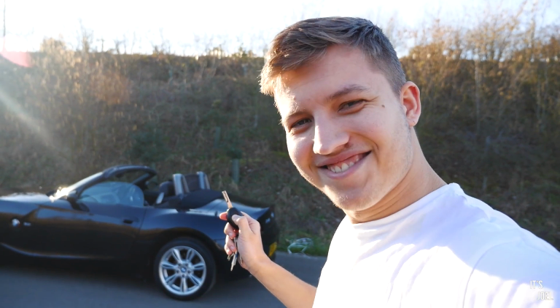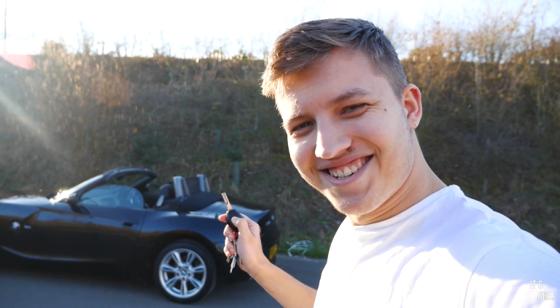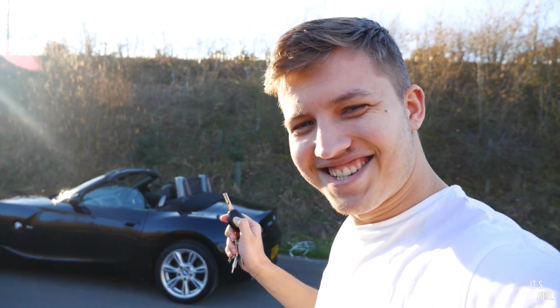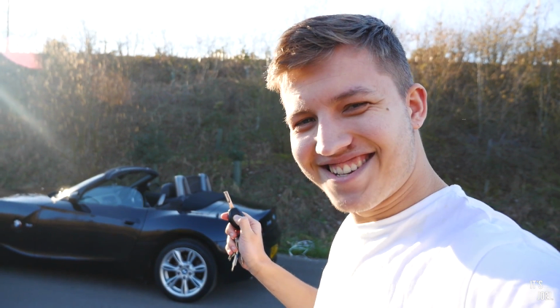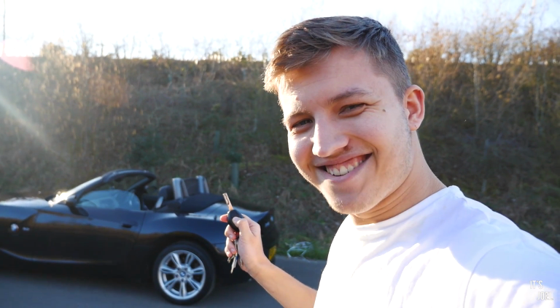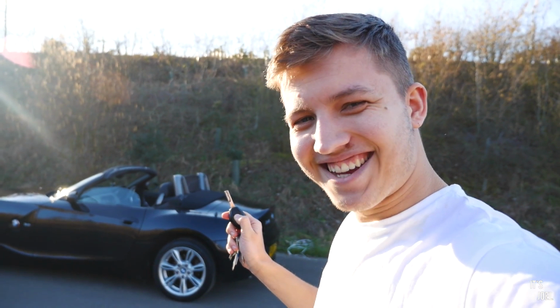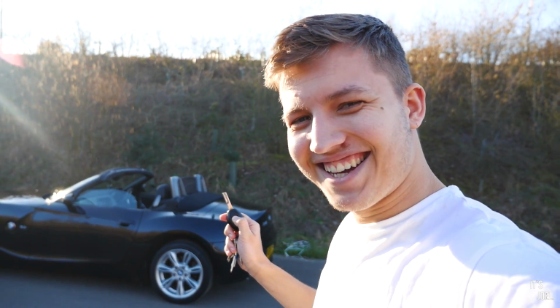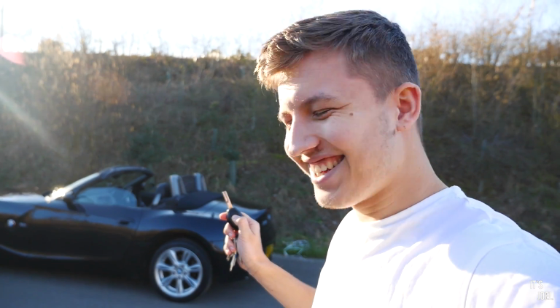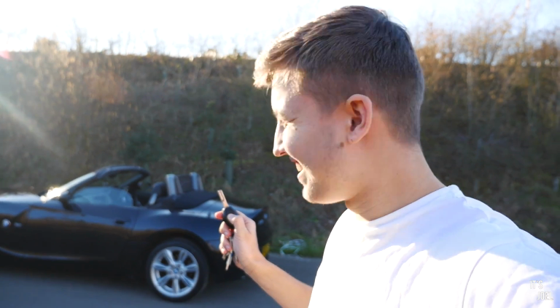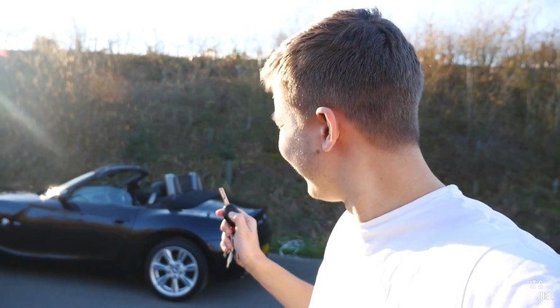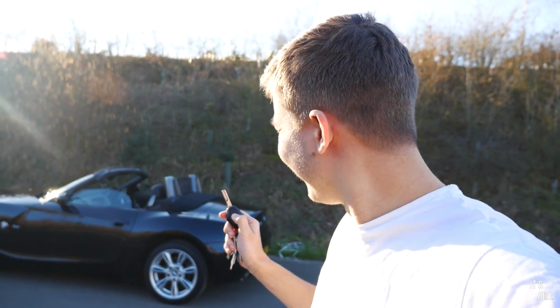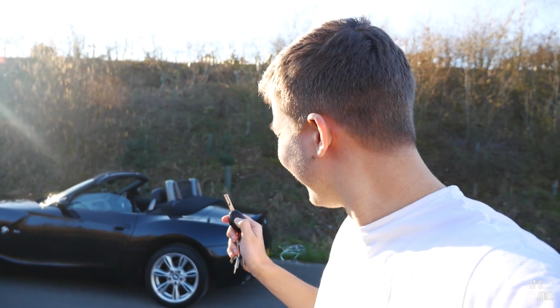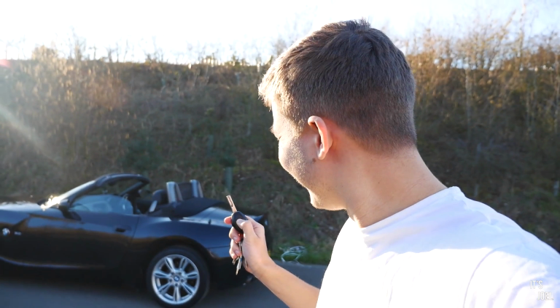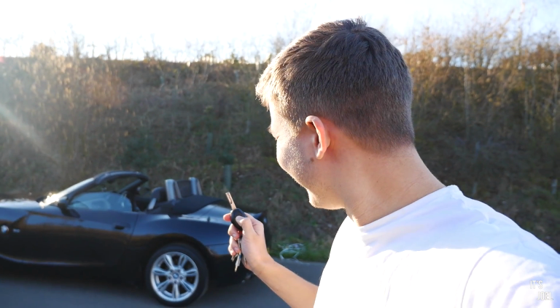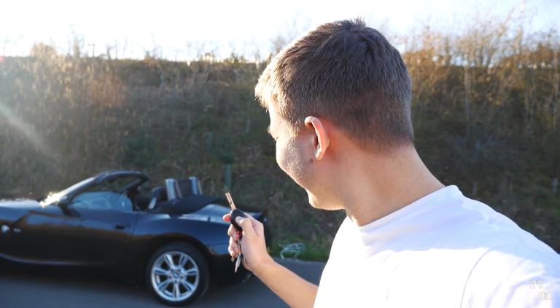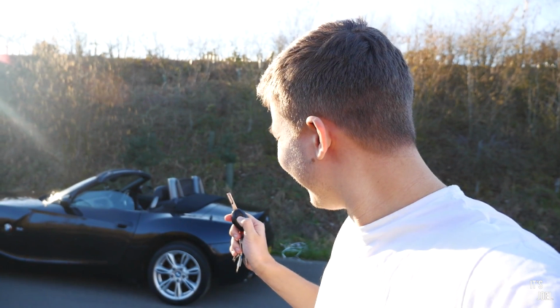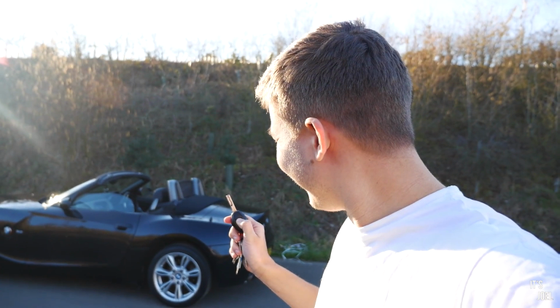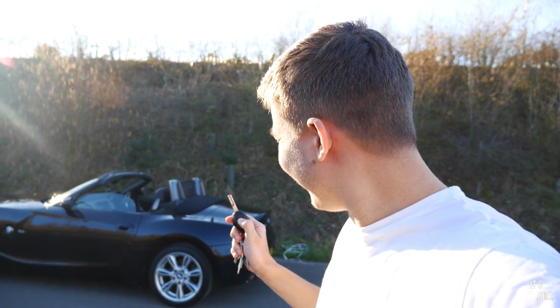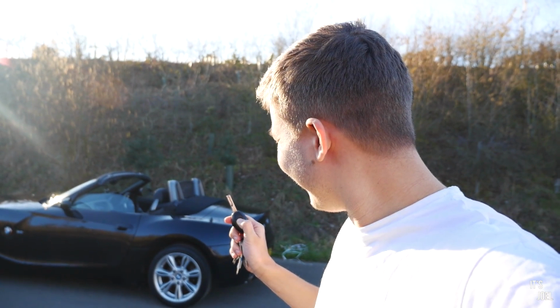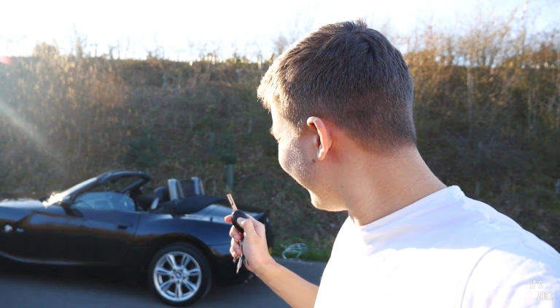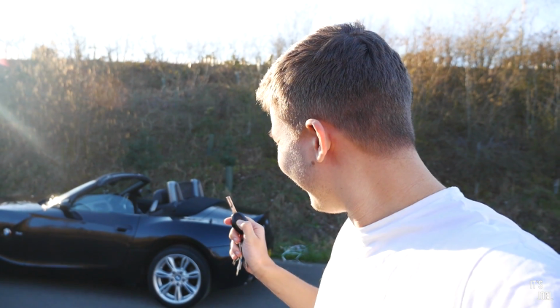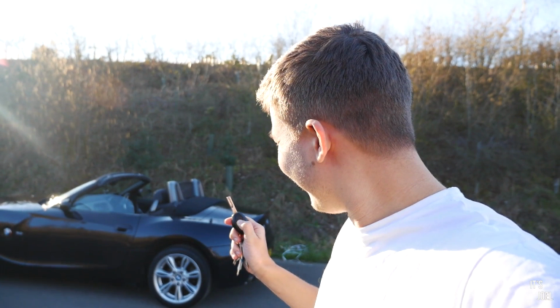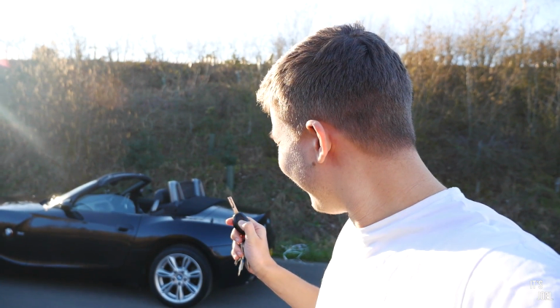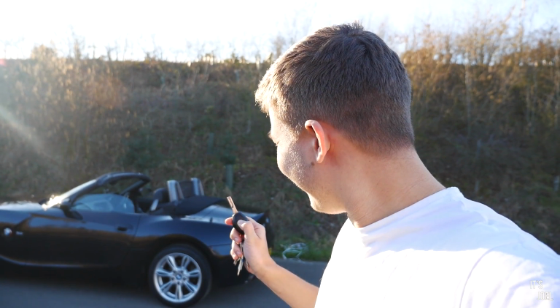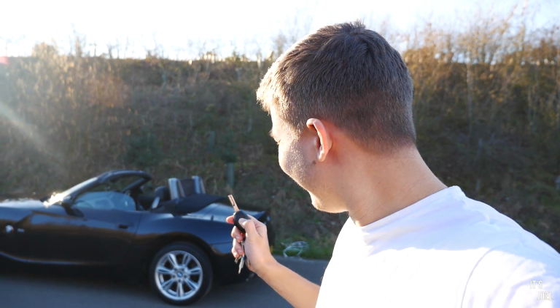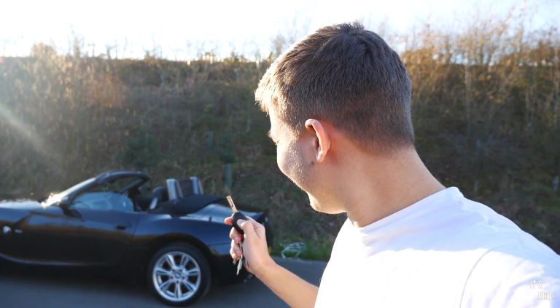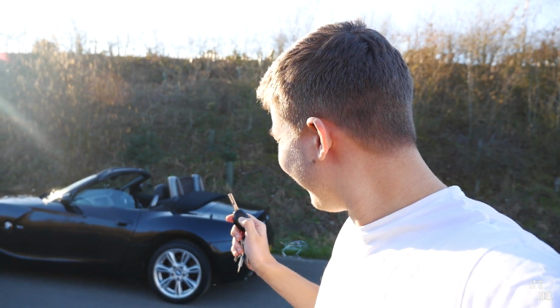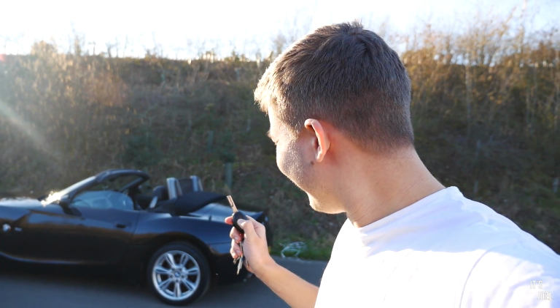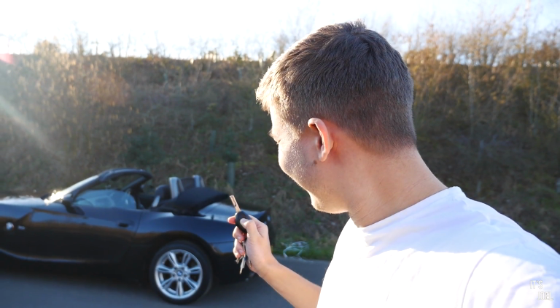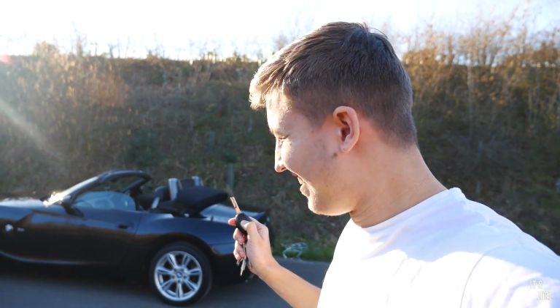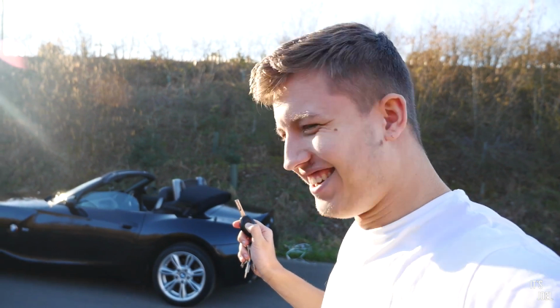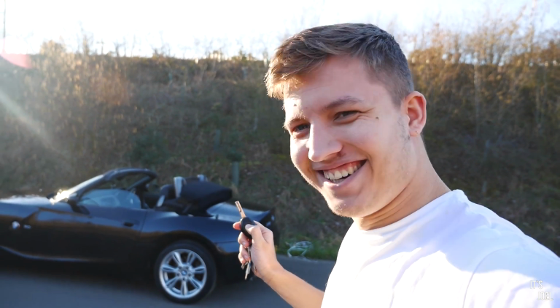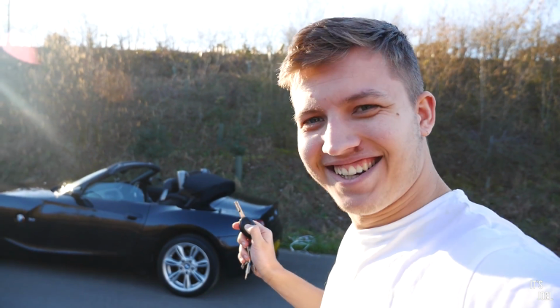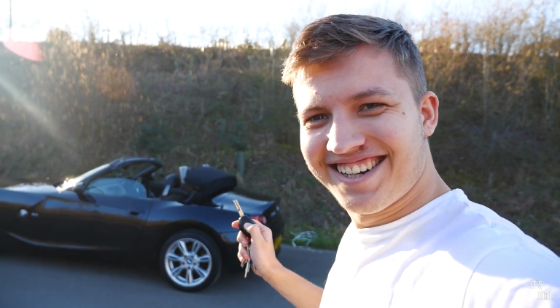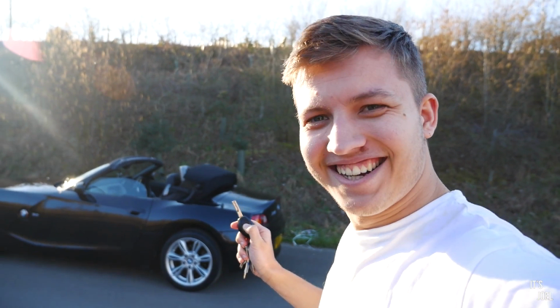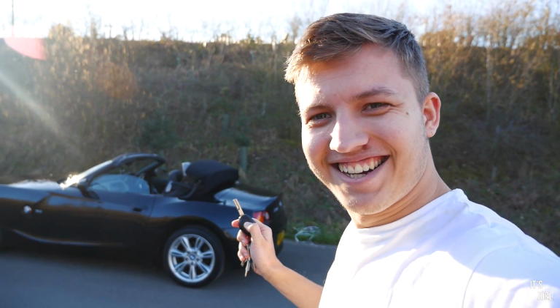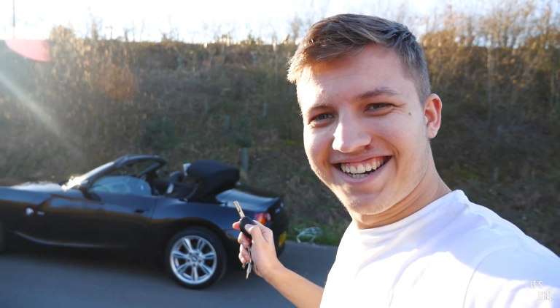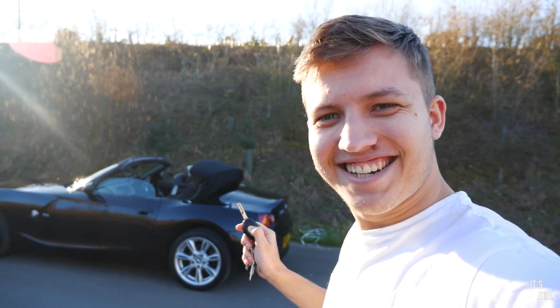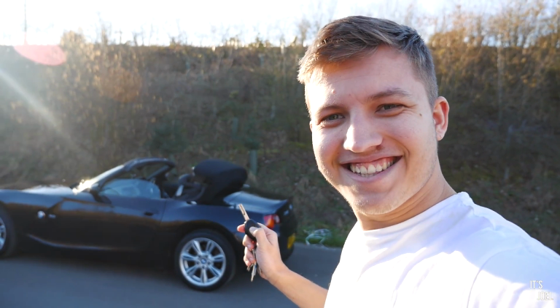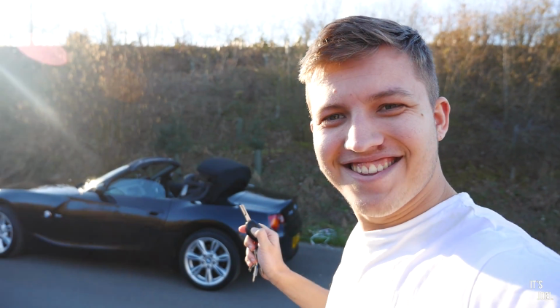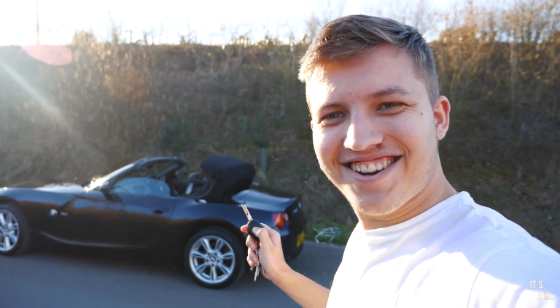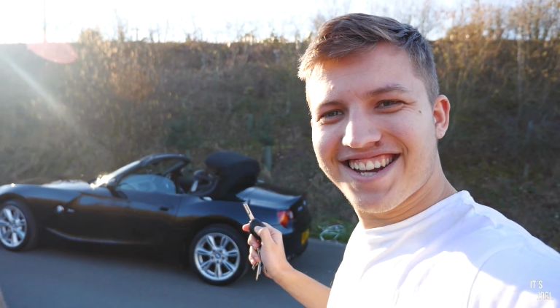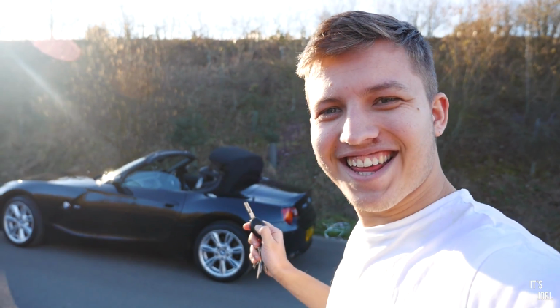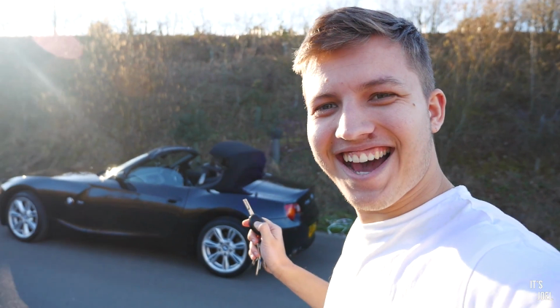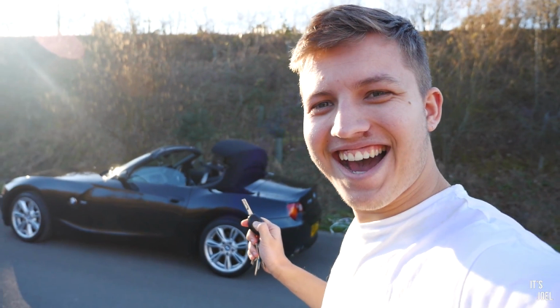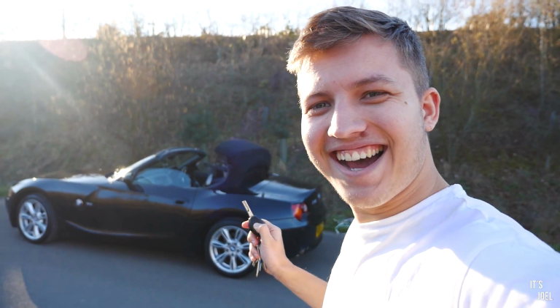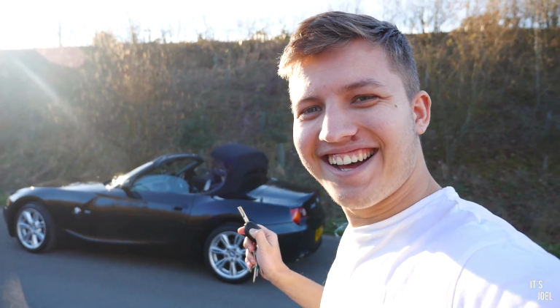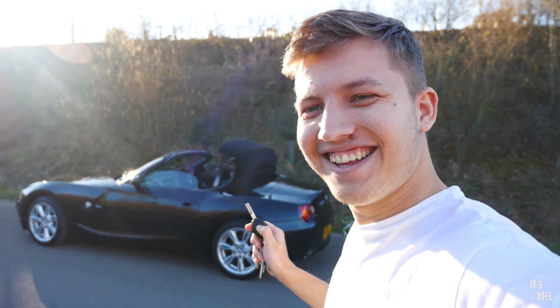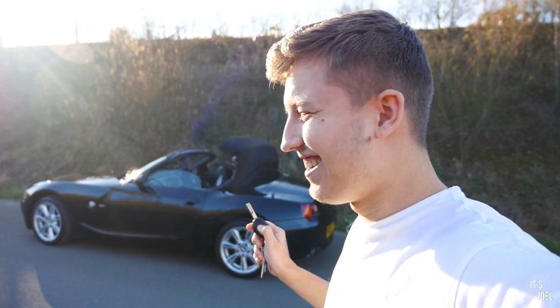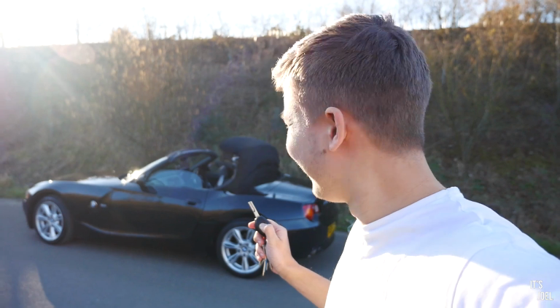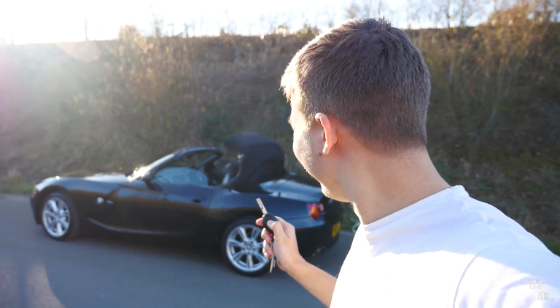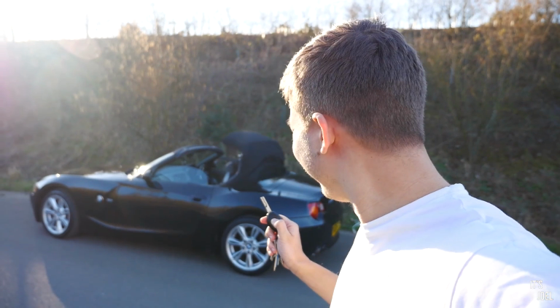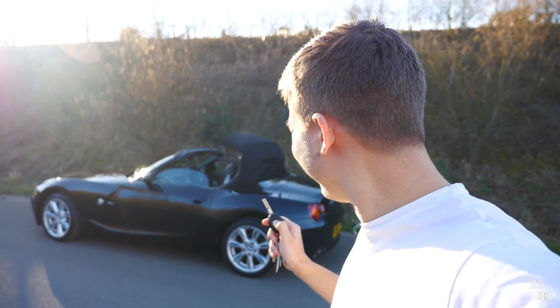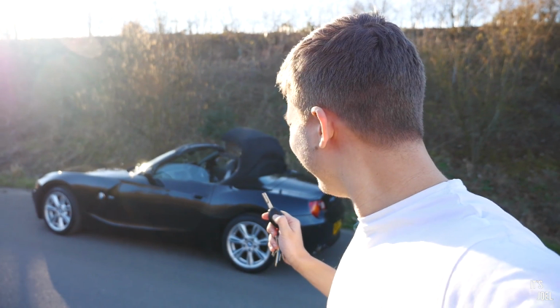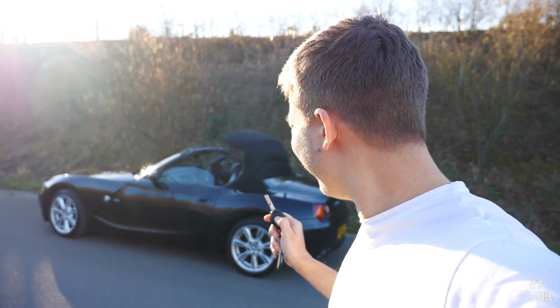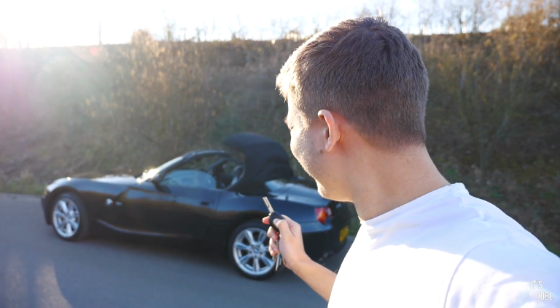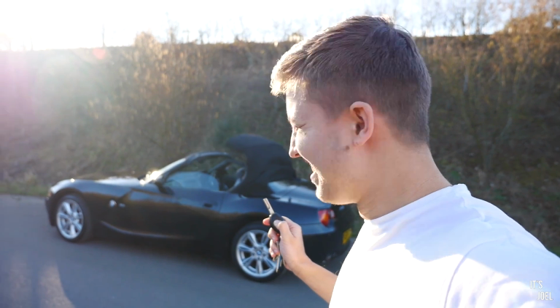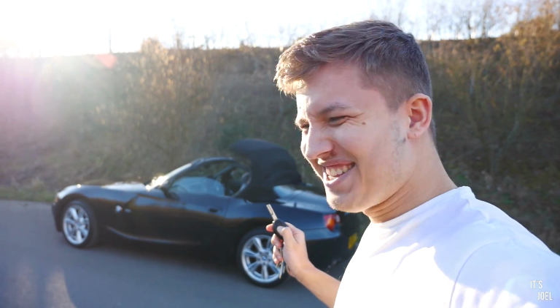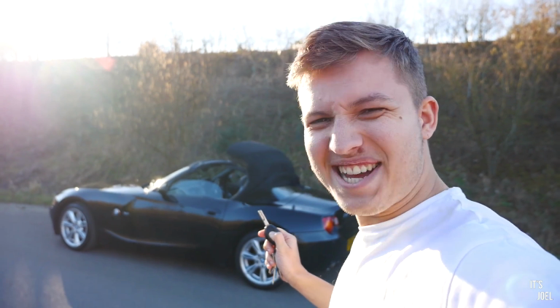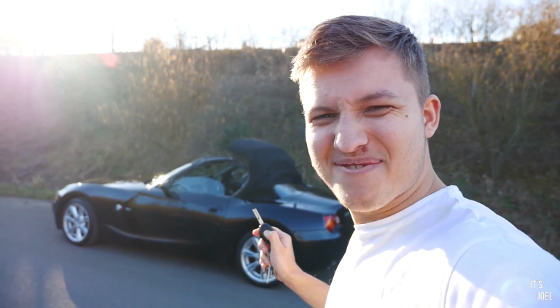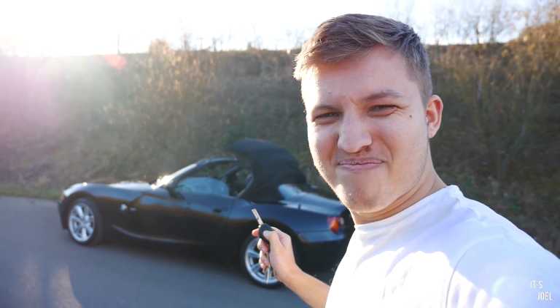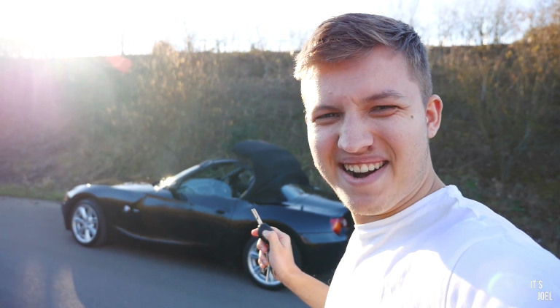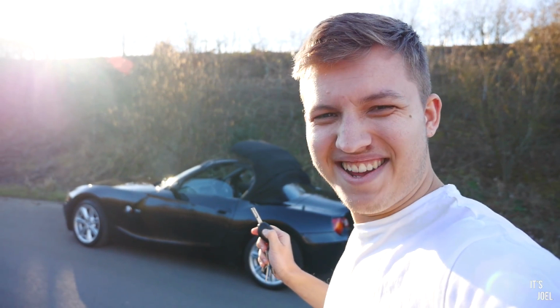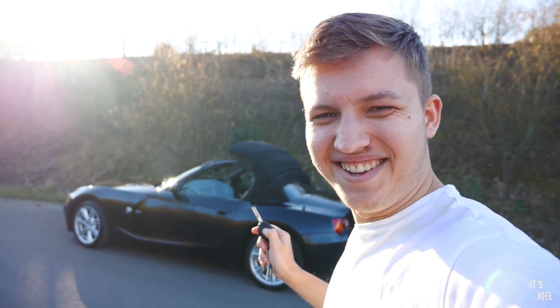He's doing it! Look at that! That's brilliant!